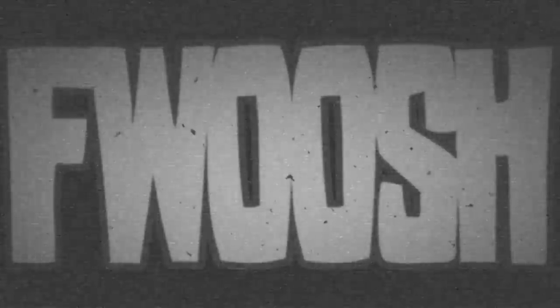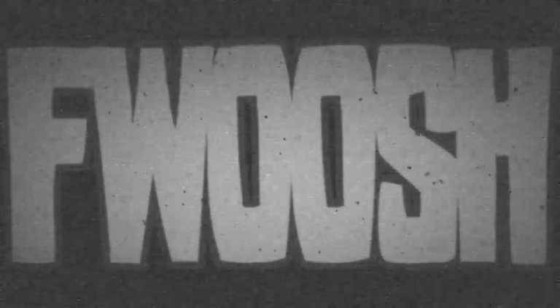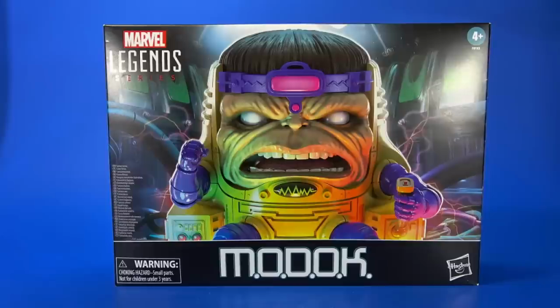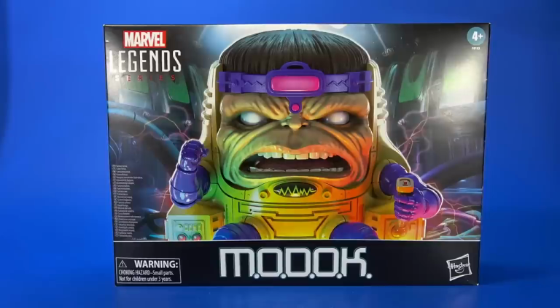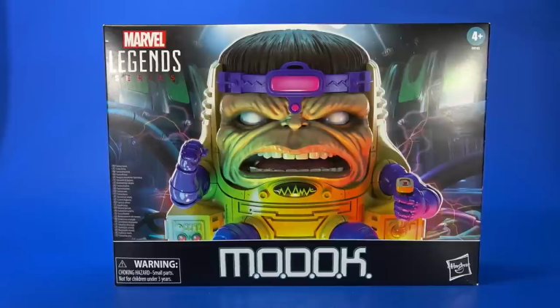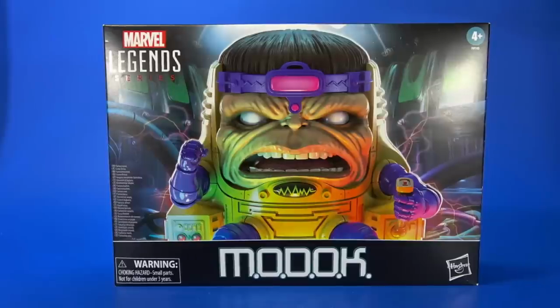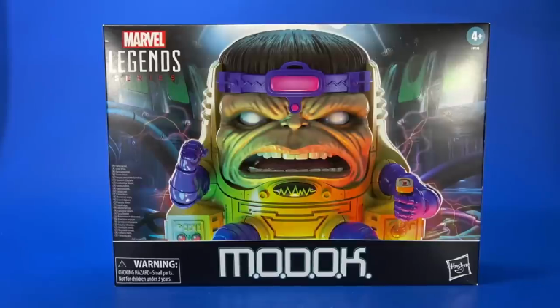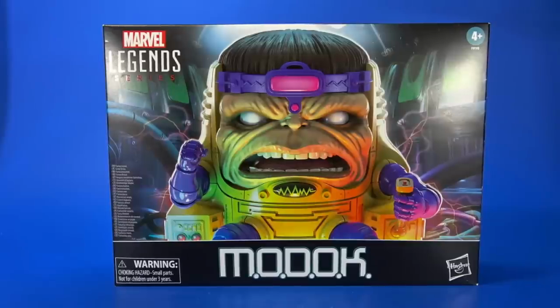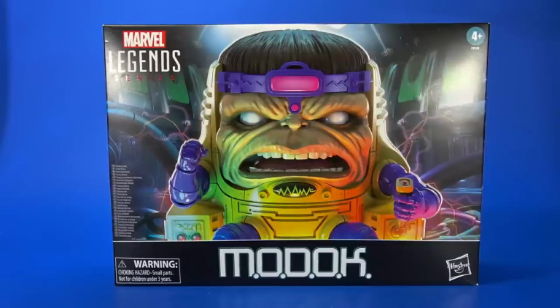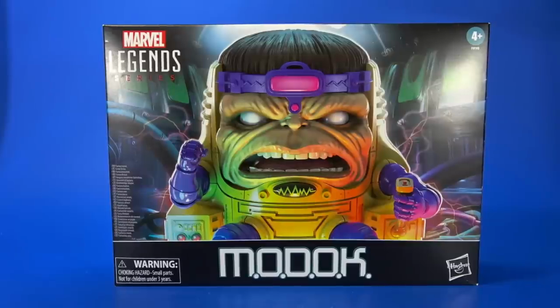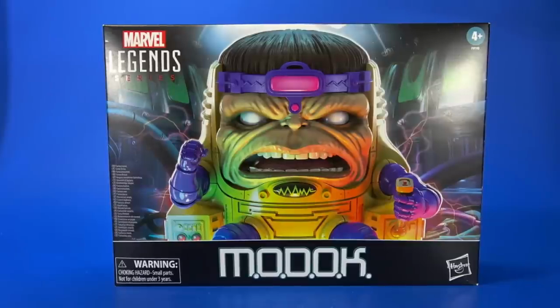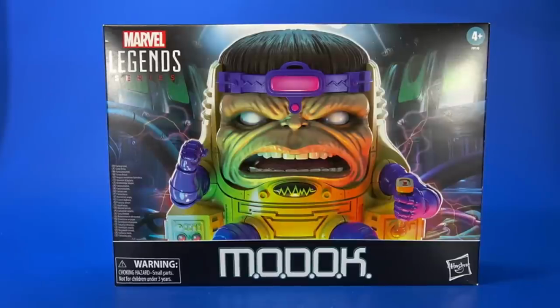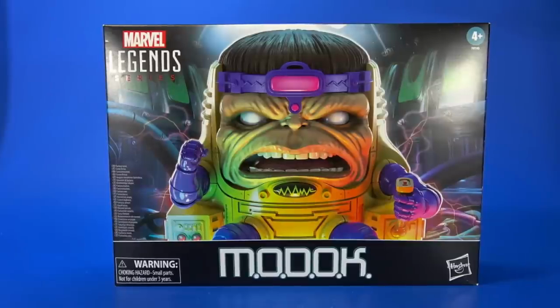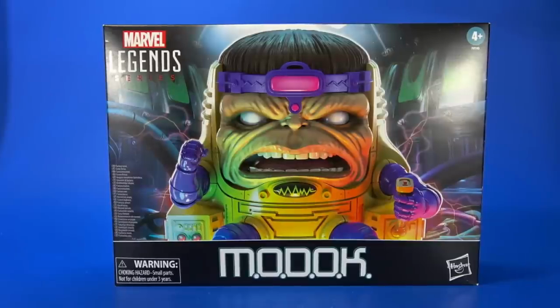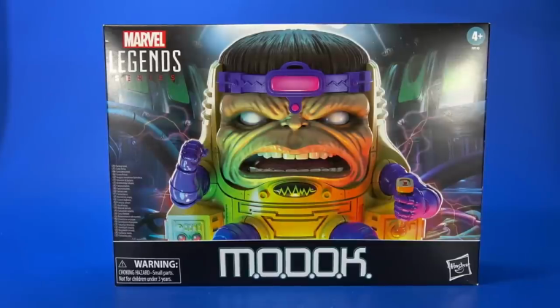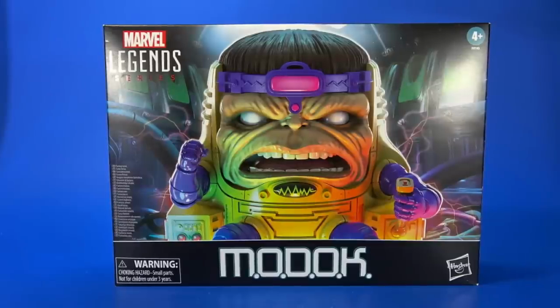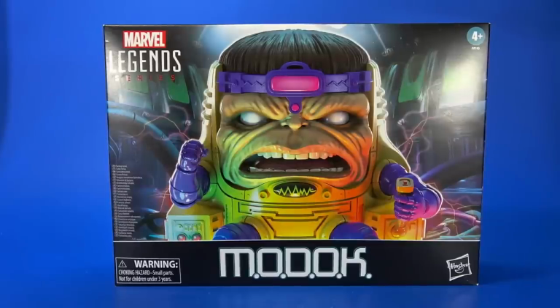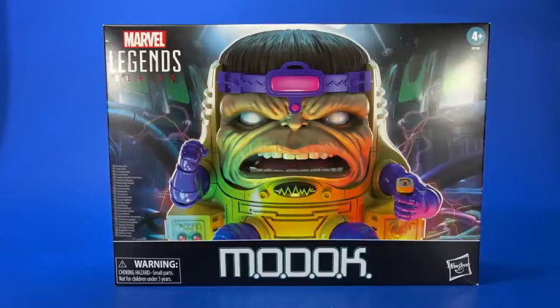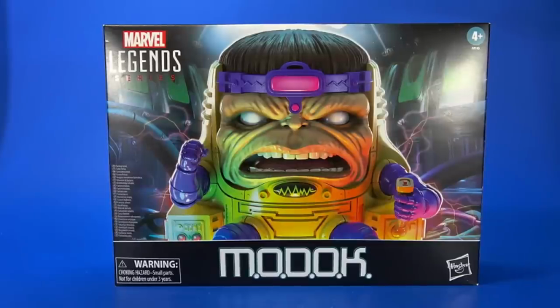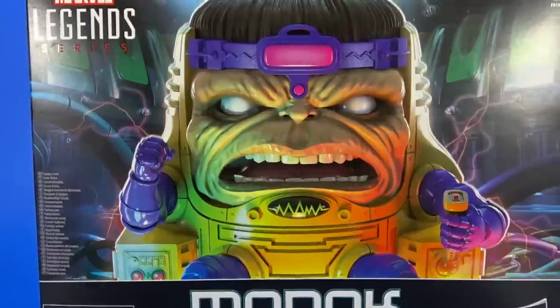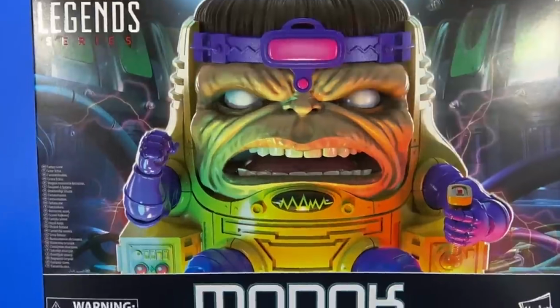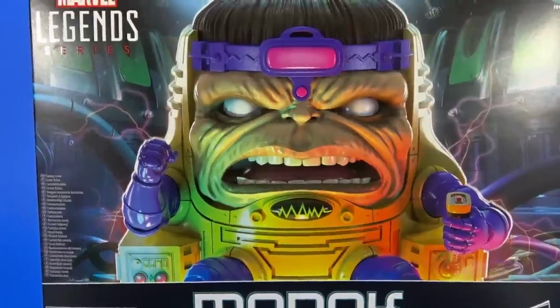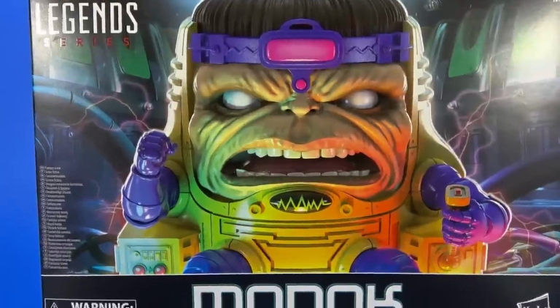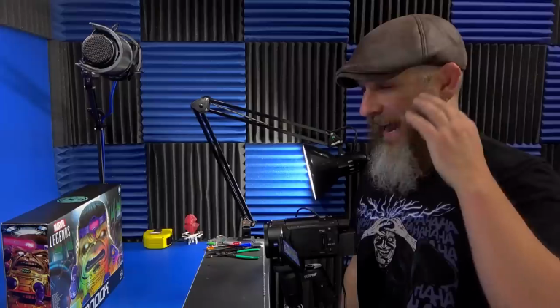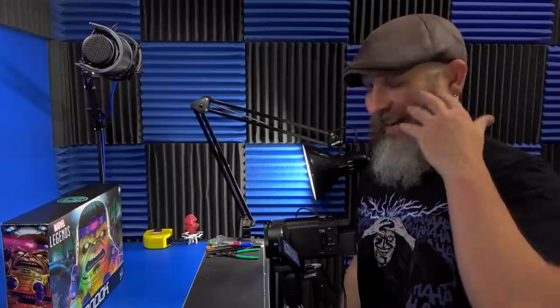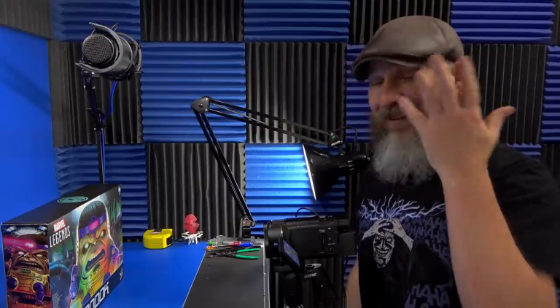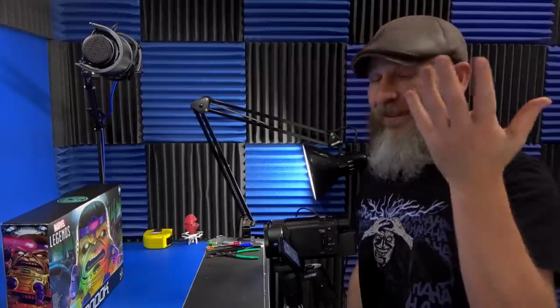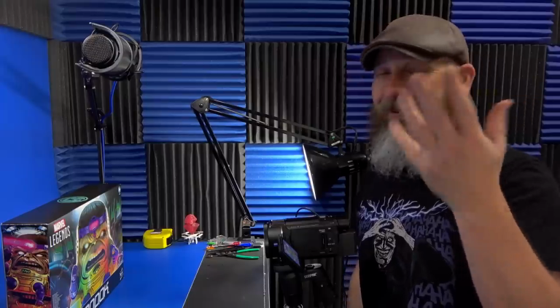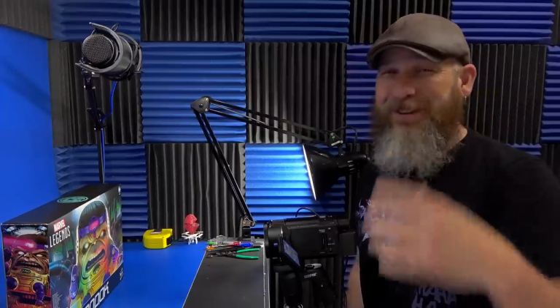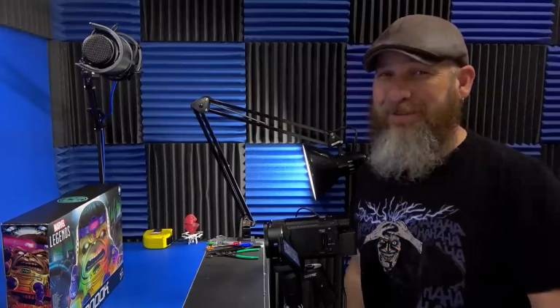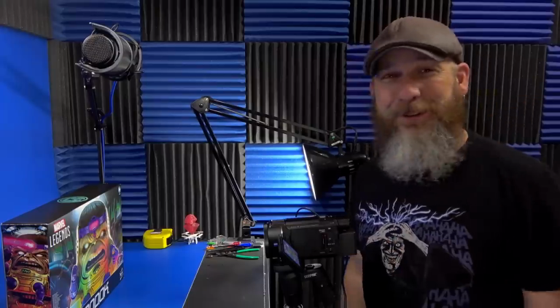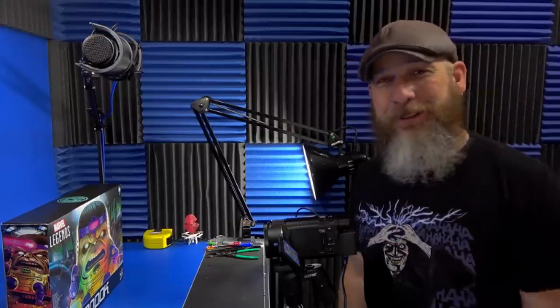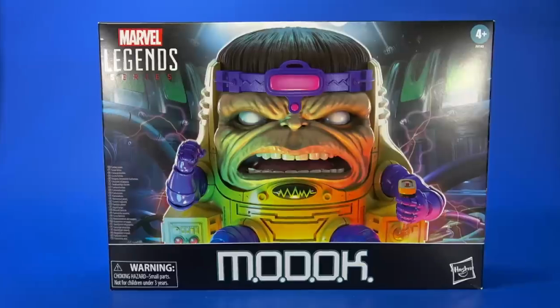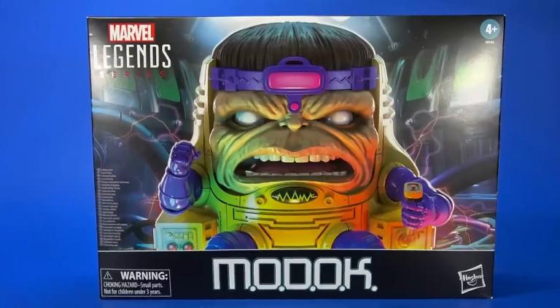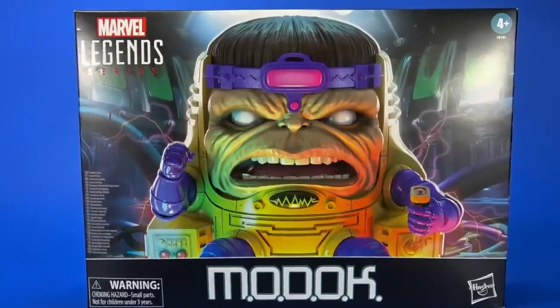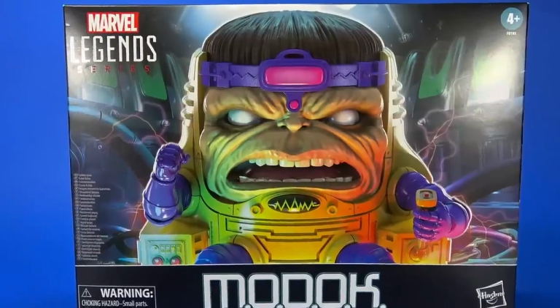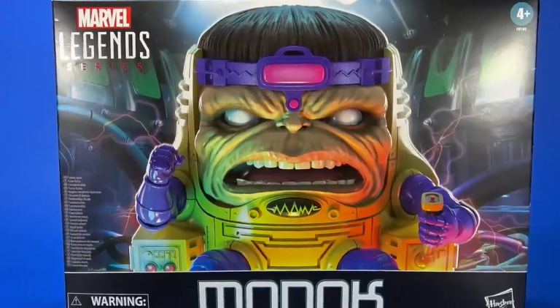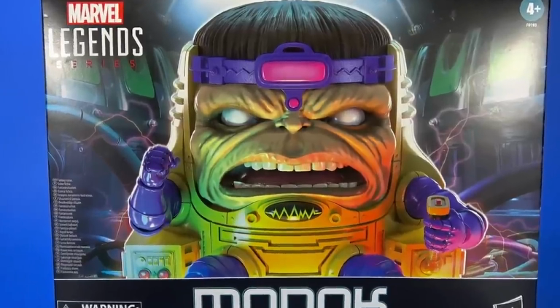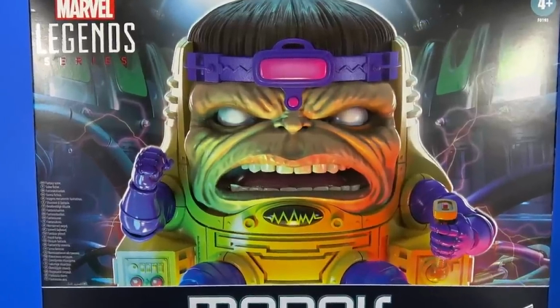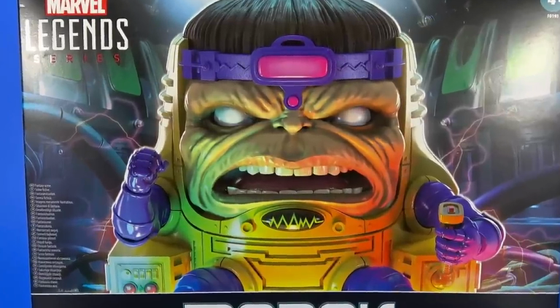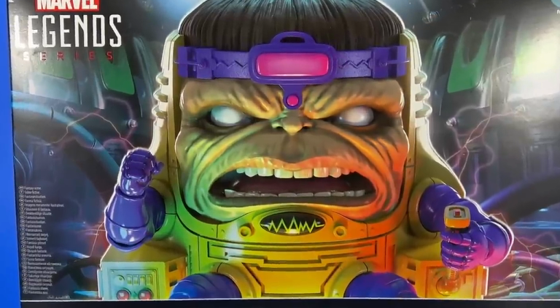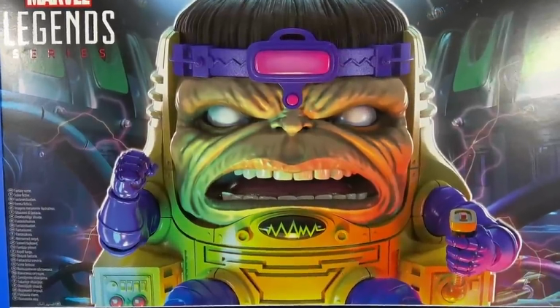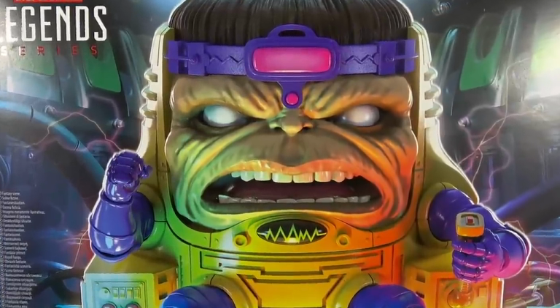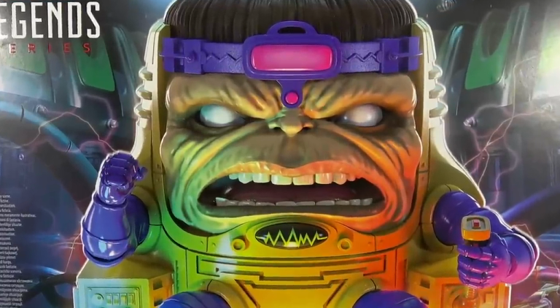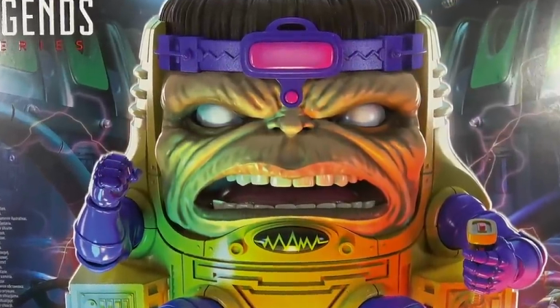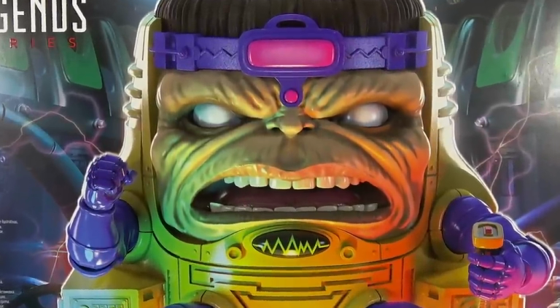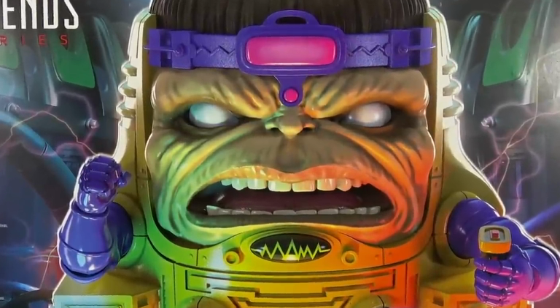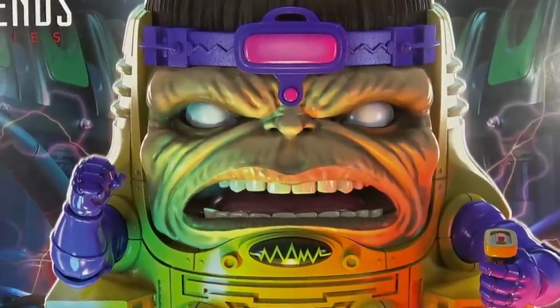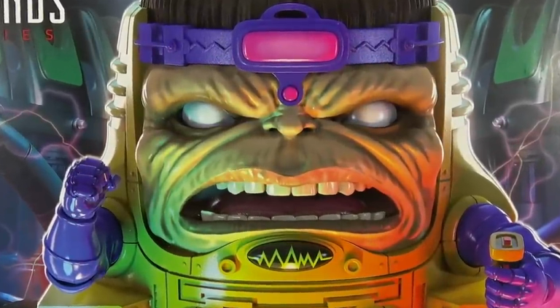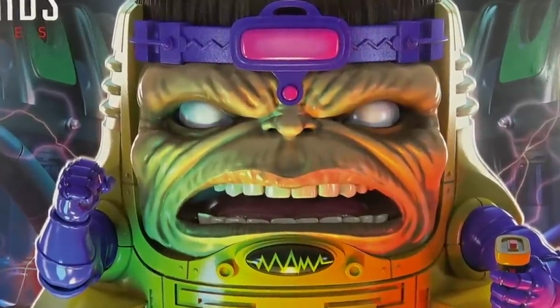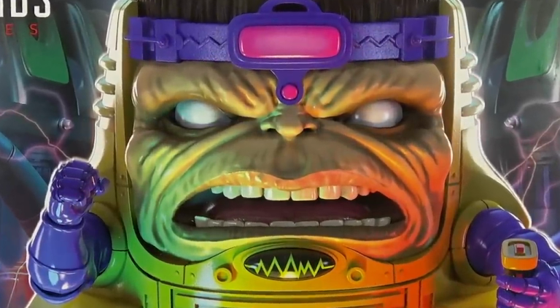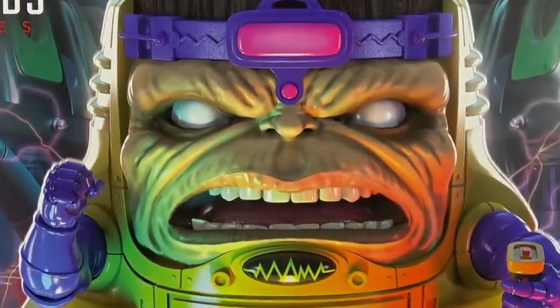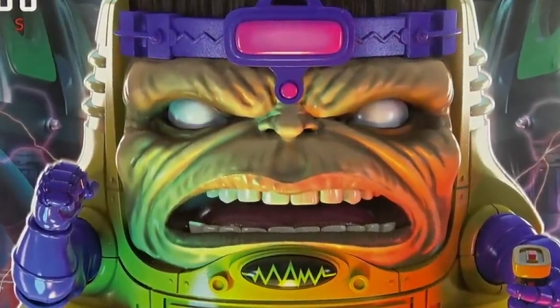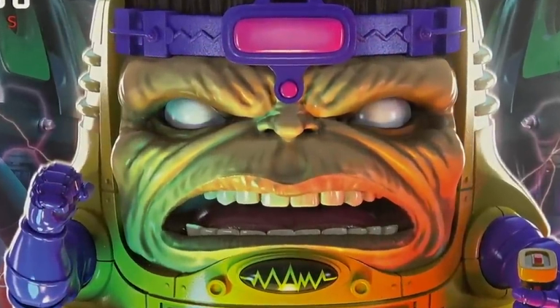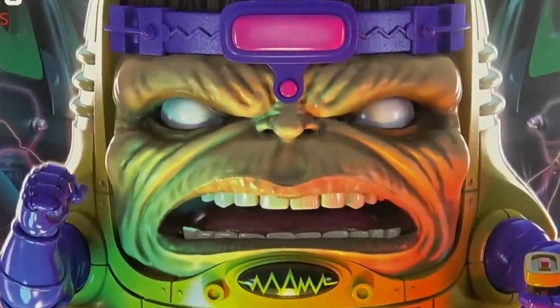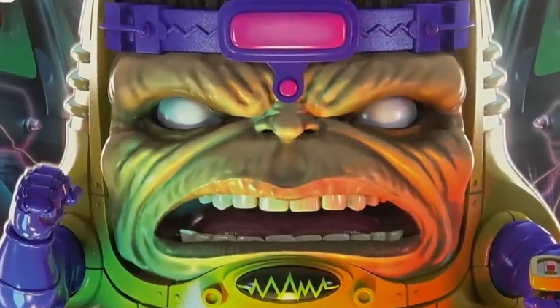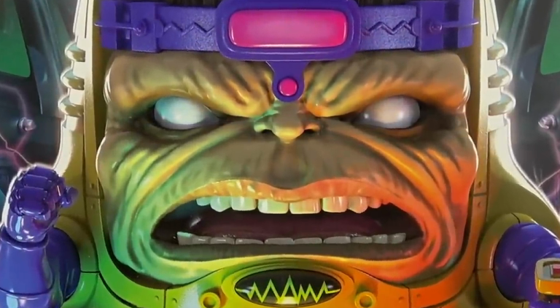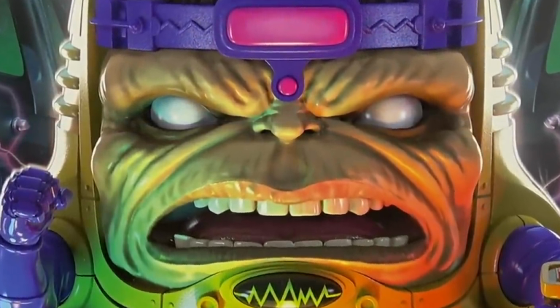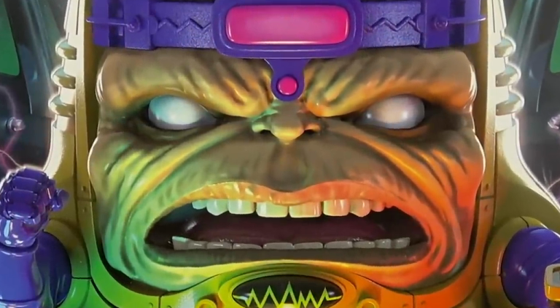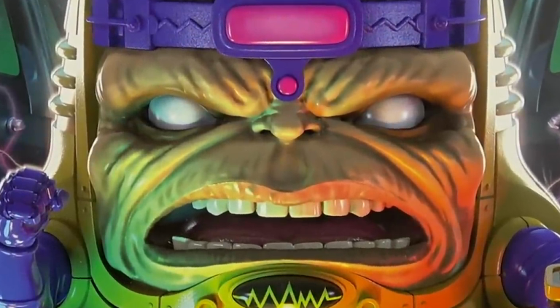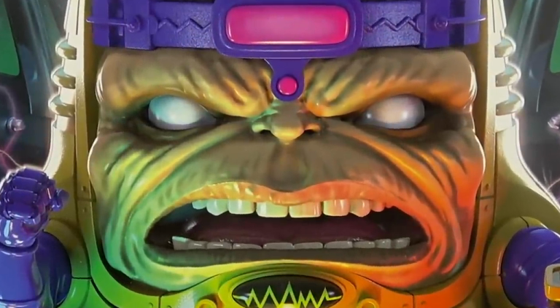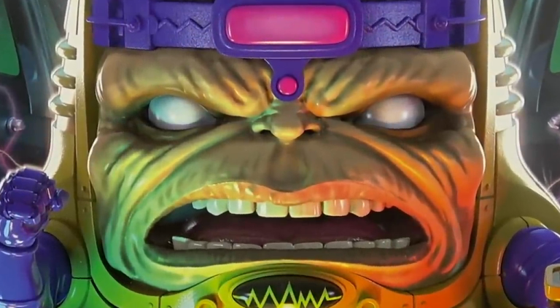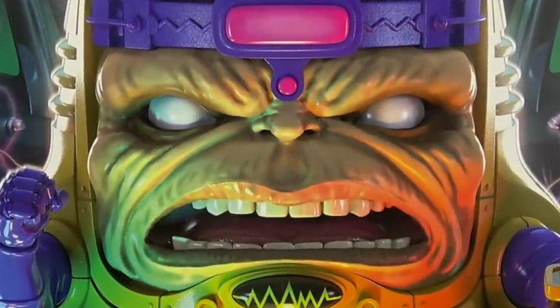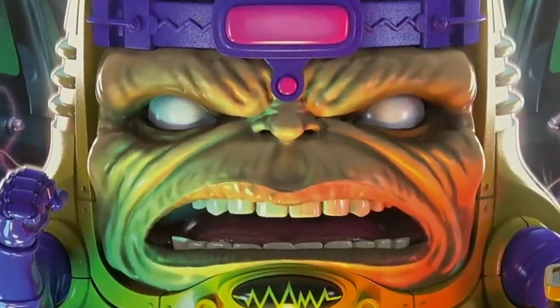Okay people, welcome back to another Foosh Review. Today let's take a look at the Hasbro Marvel Legends Deluxe MODOK.